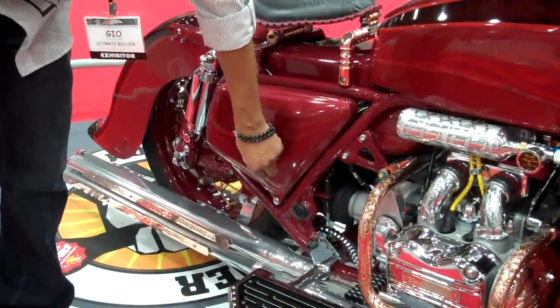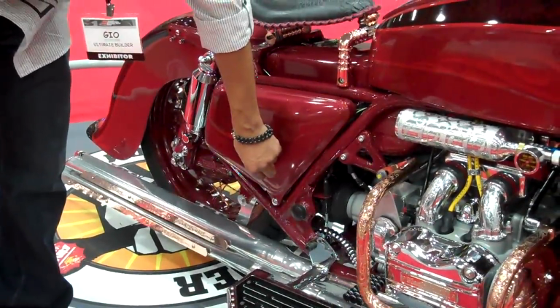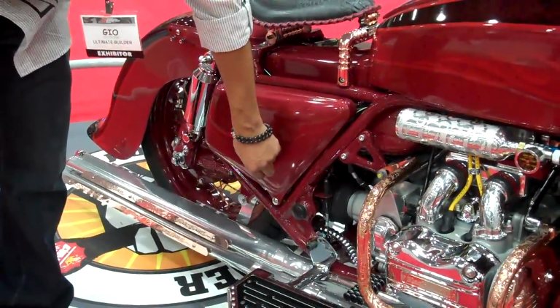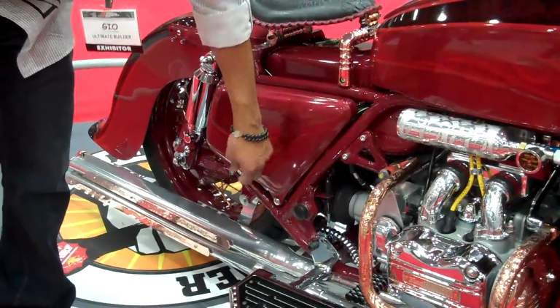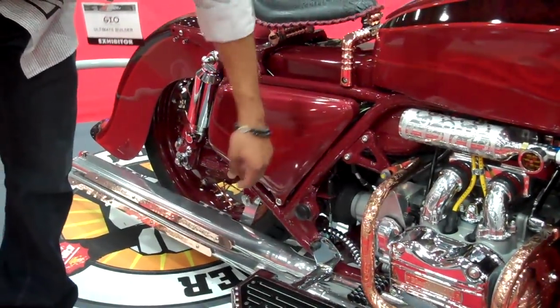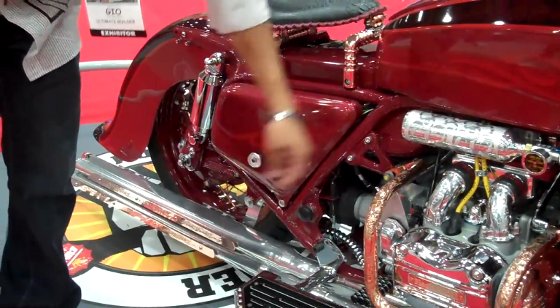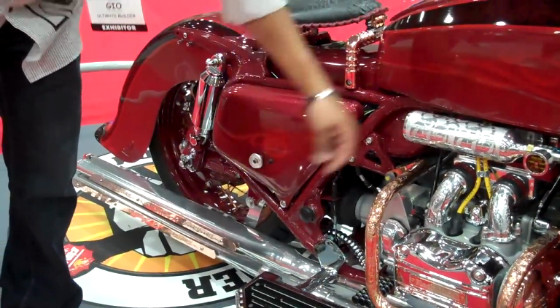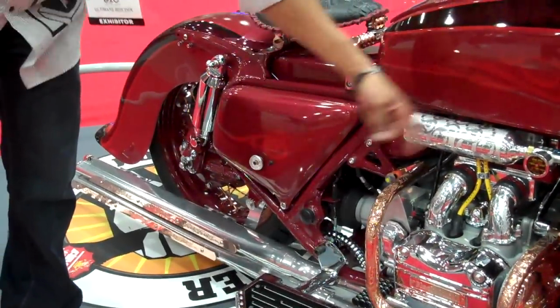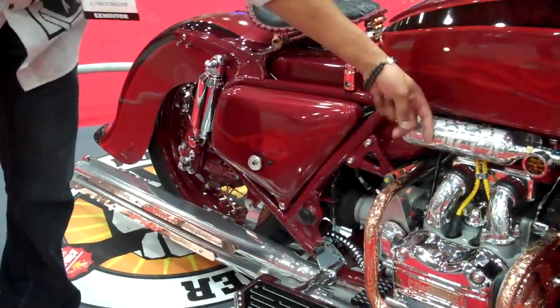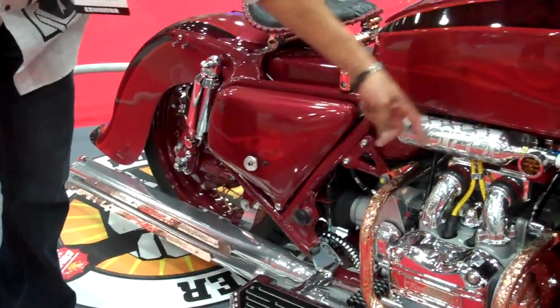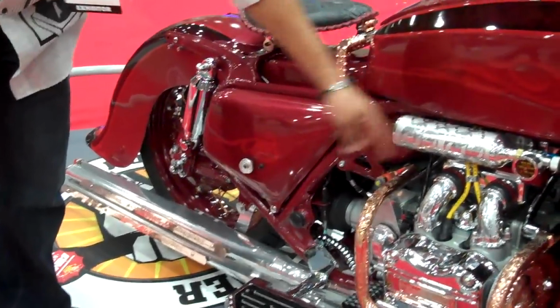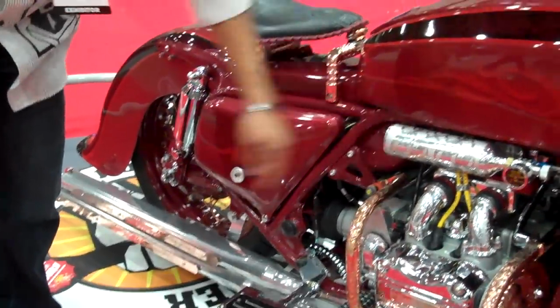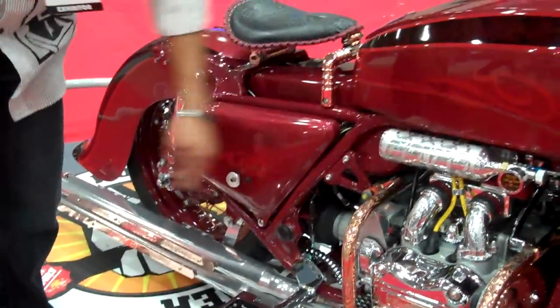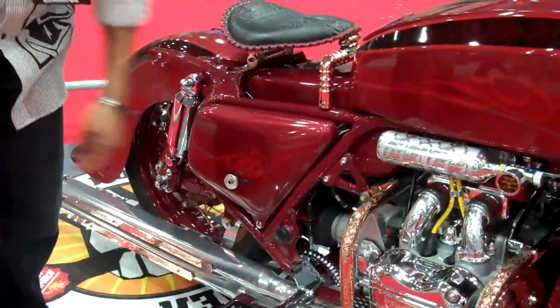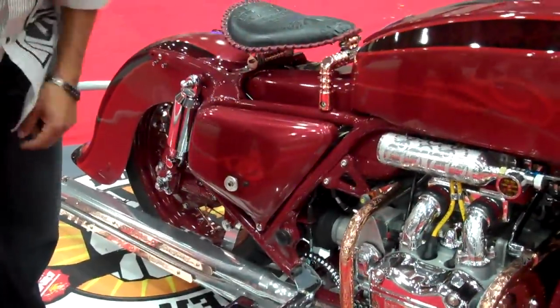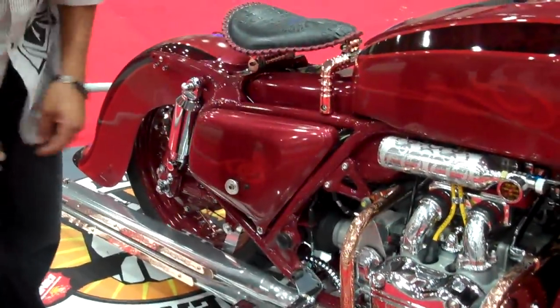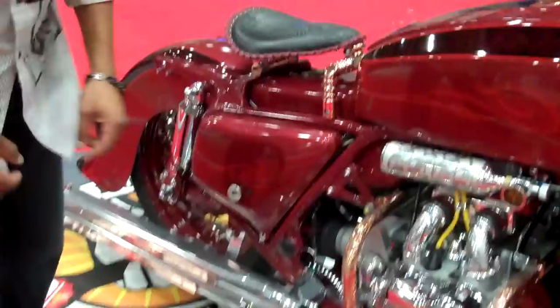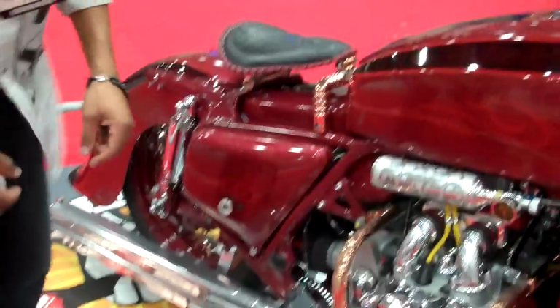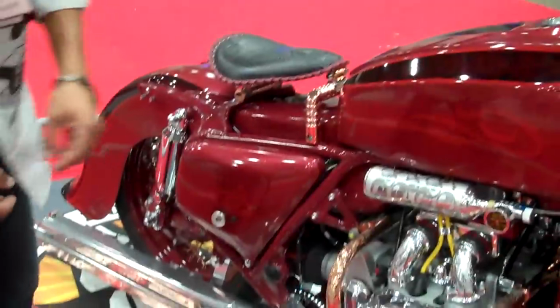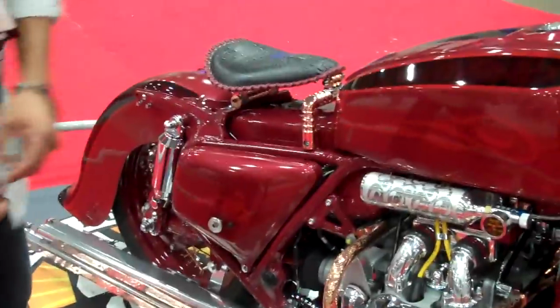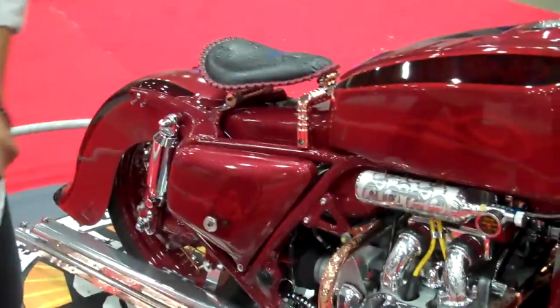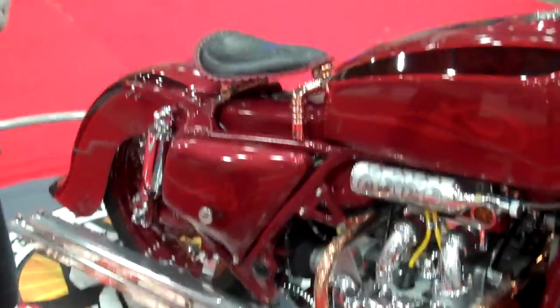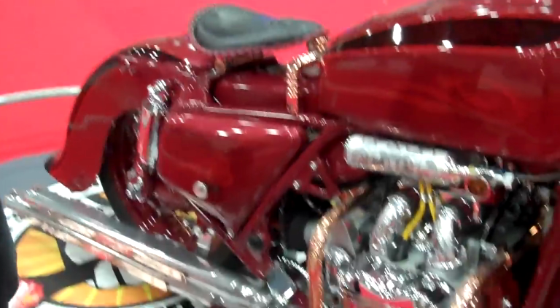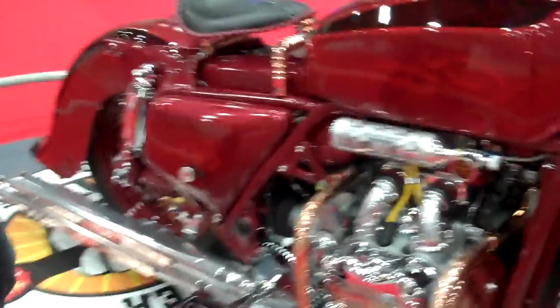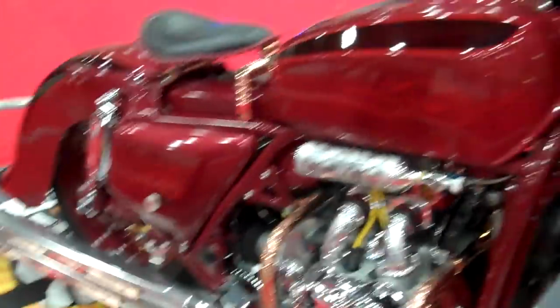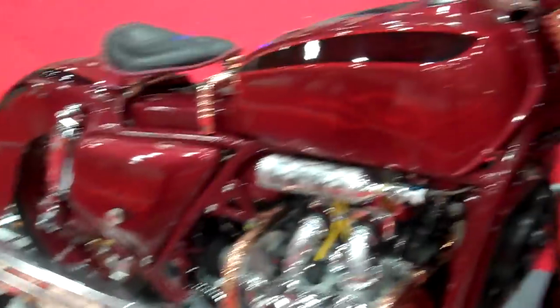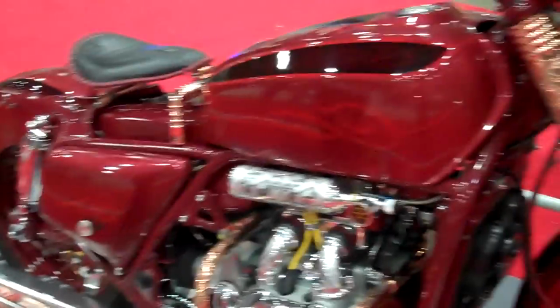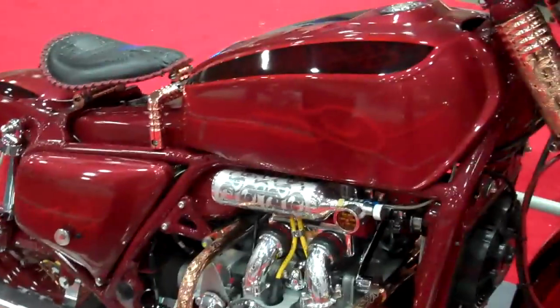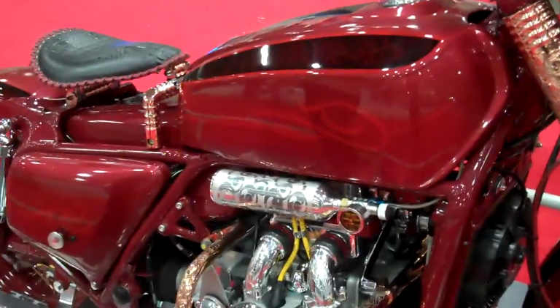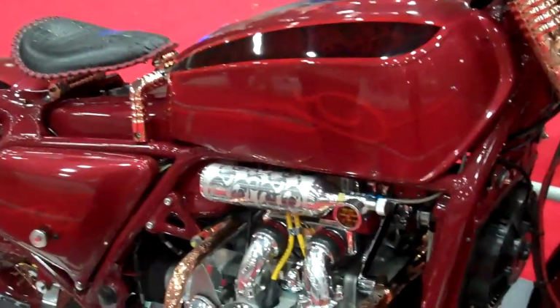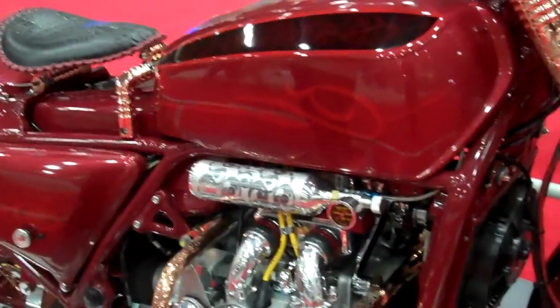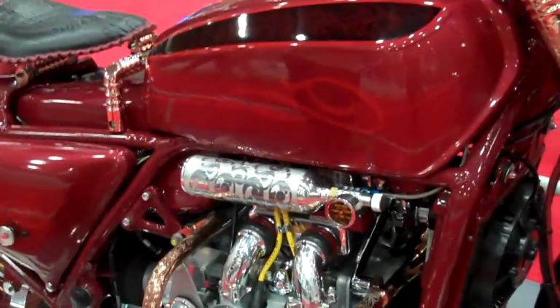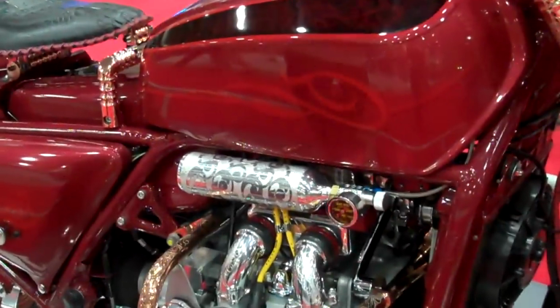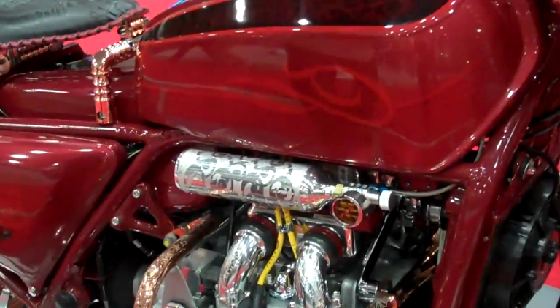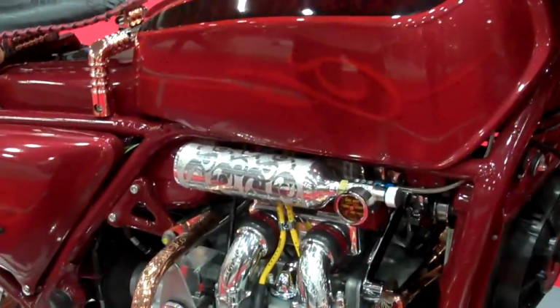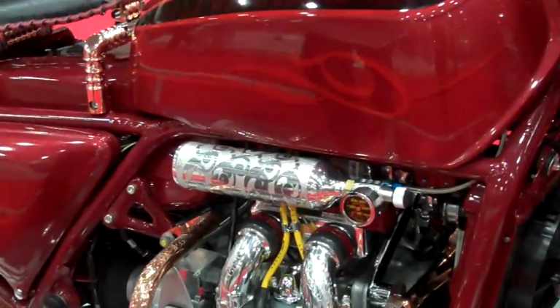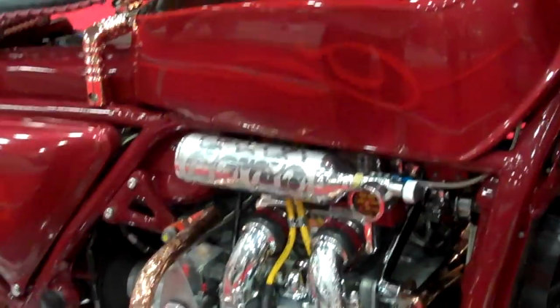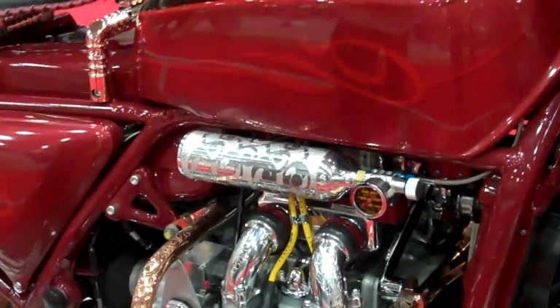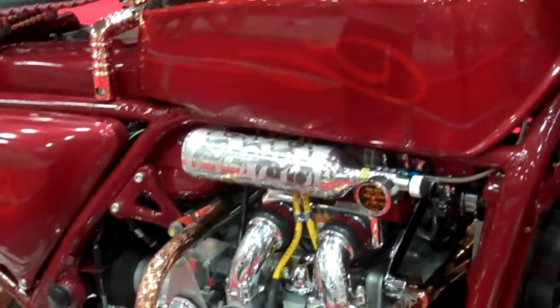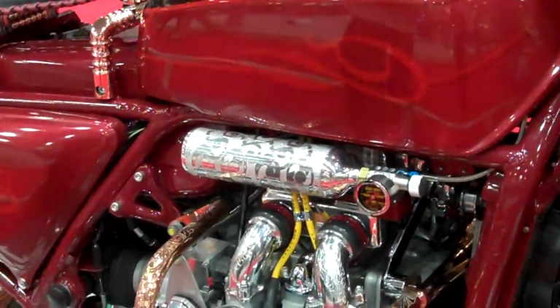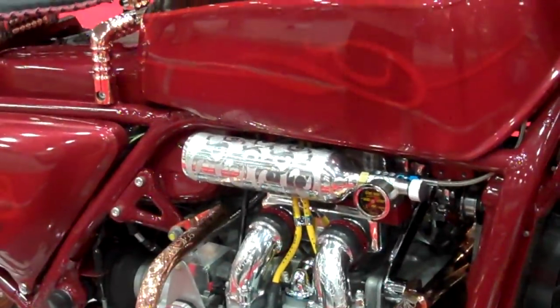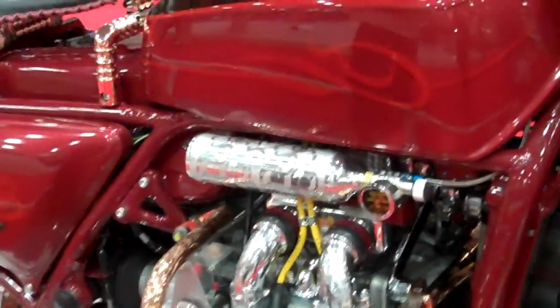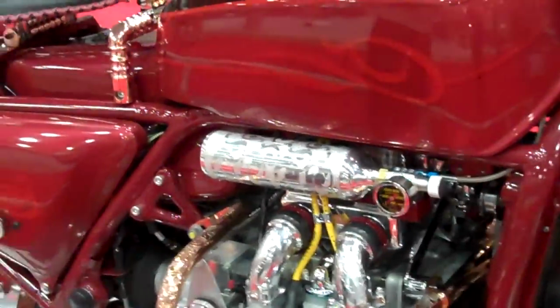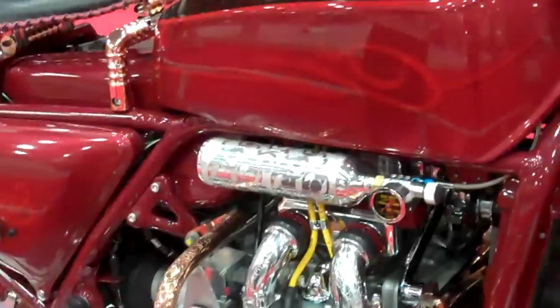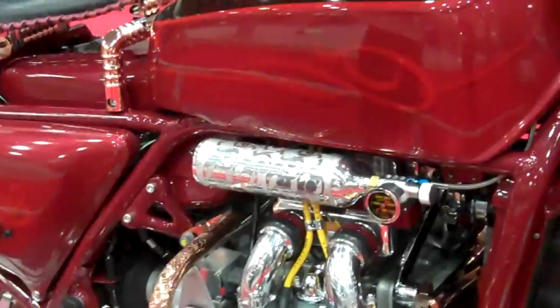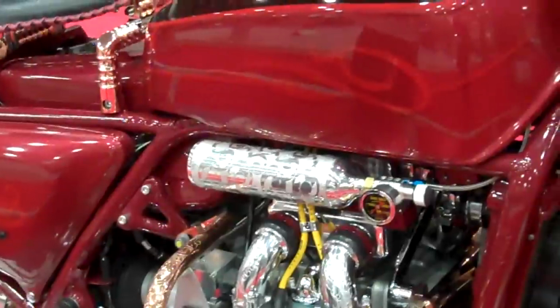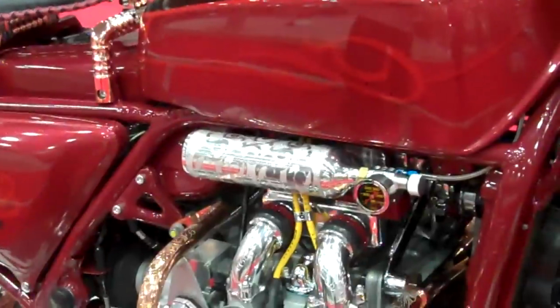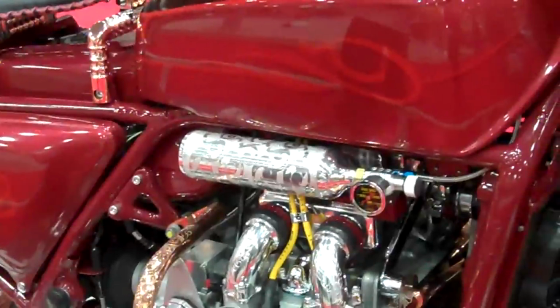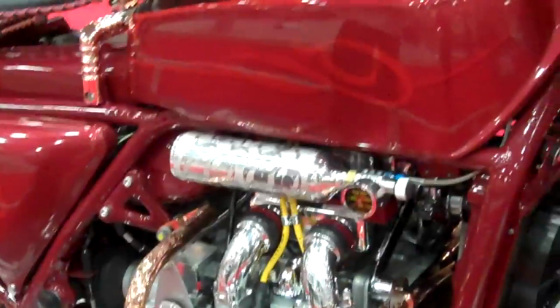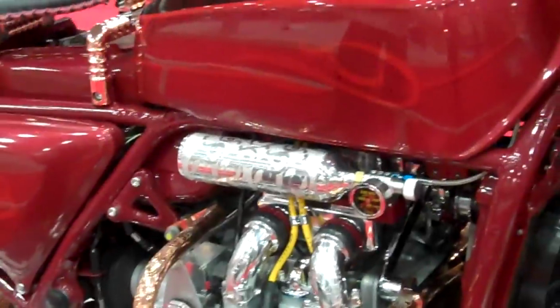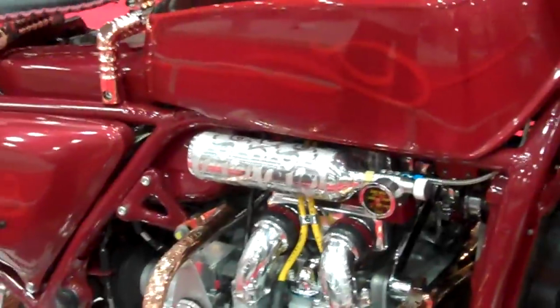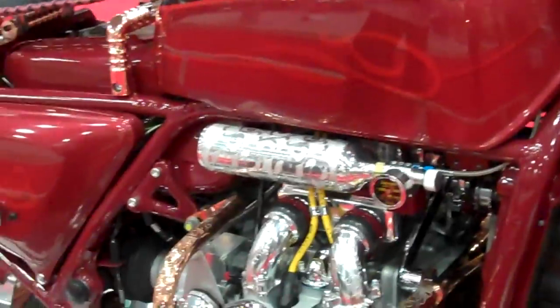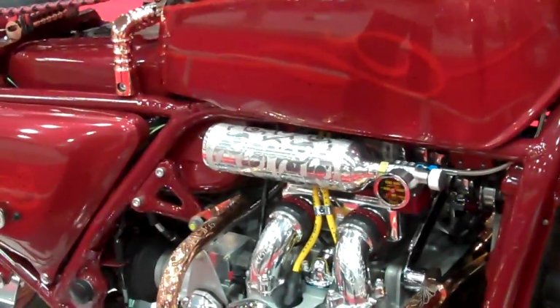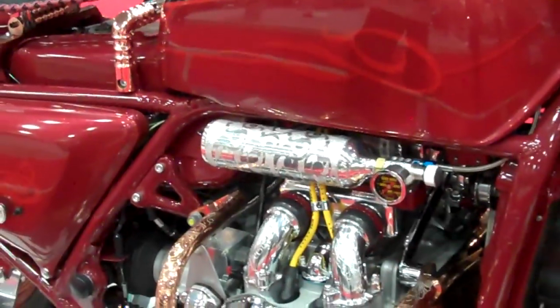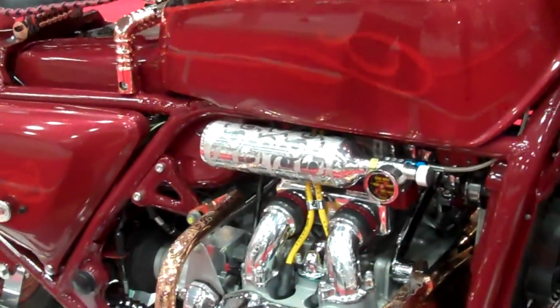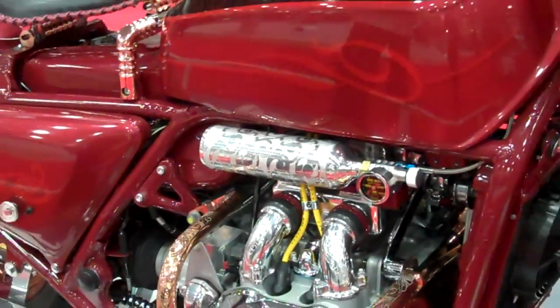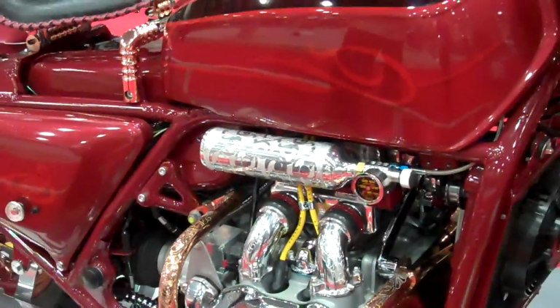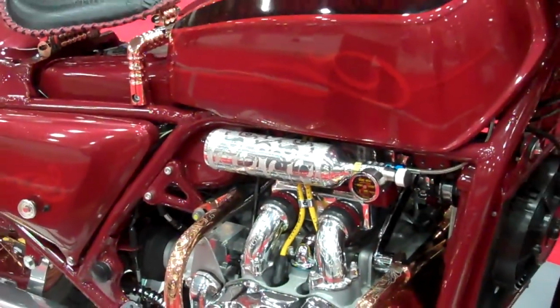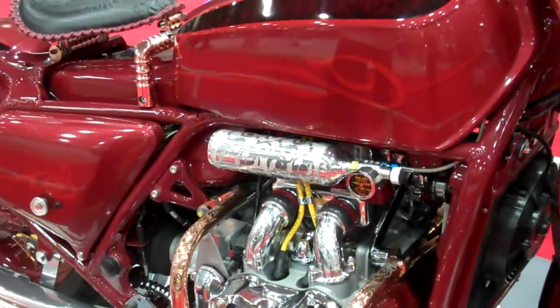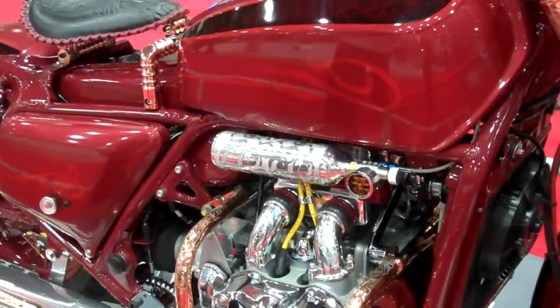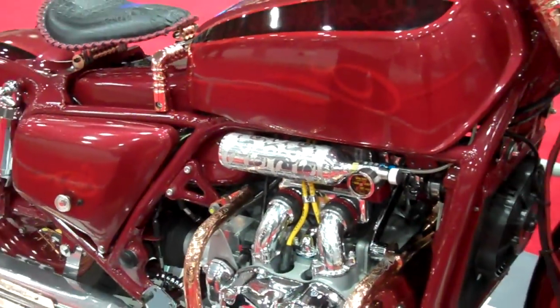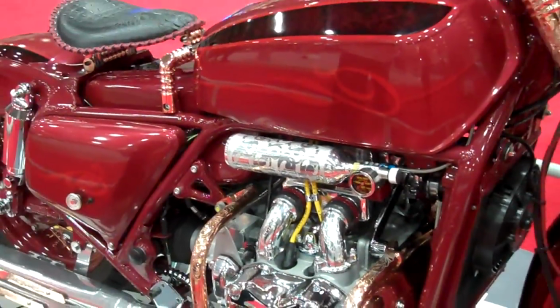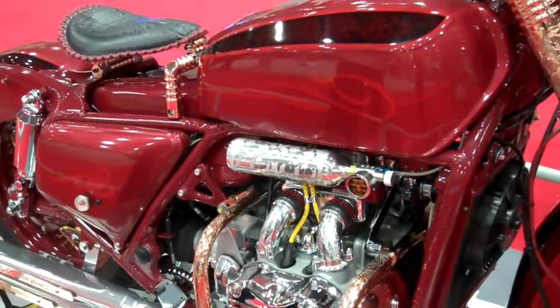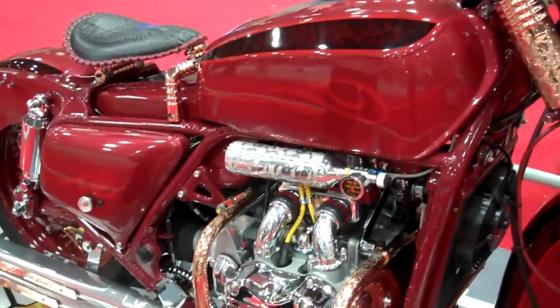This particular bike has nitrous oxide on it, a heater and supercharger. It makes about 195 horsepower off the back.